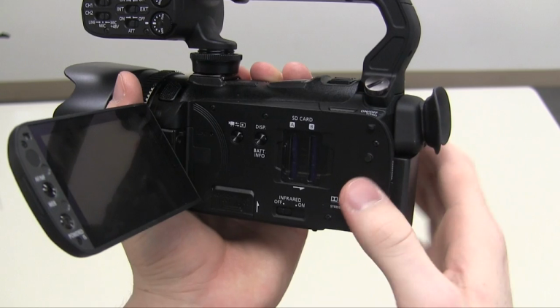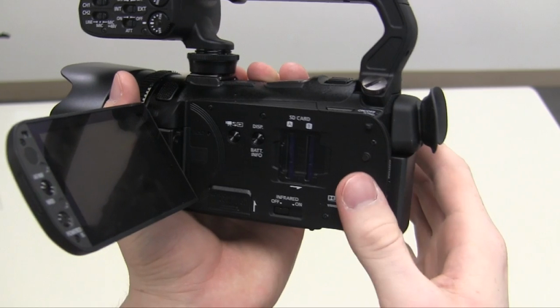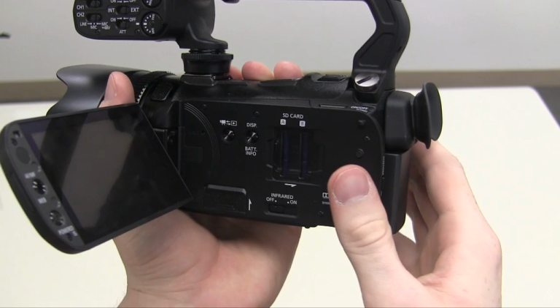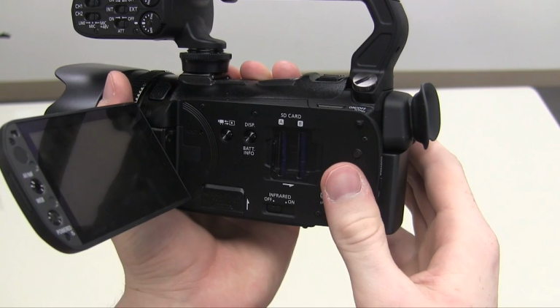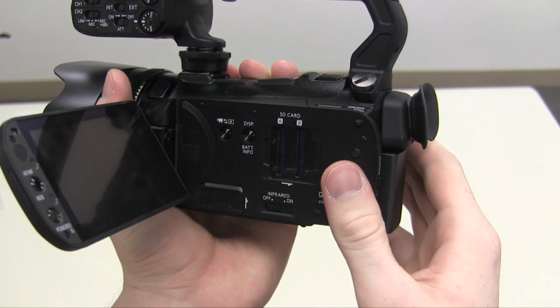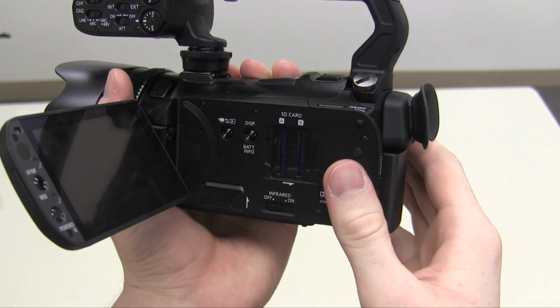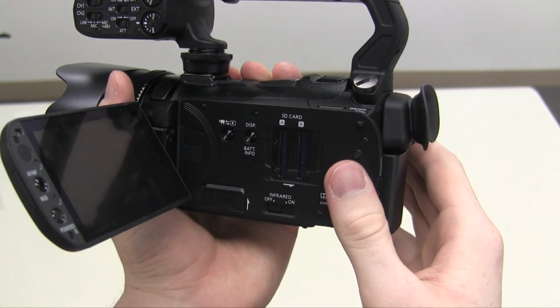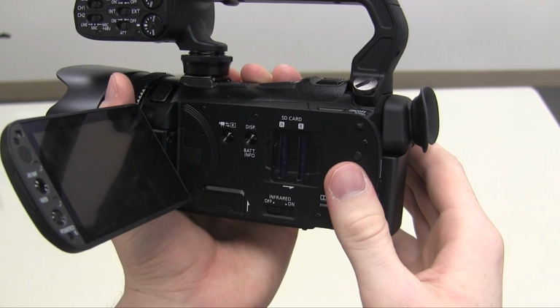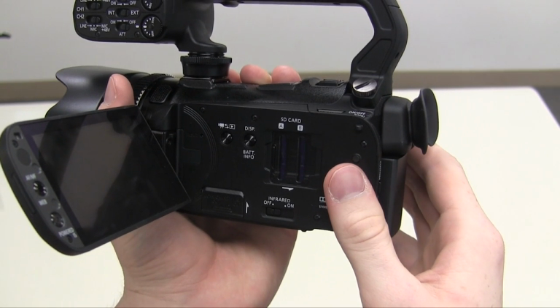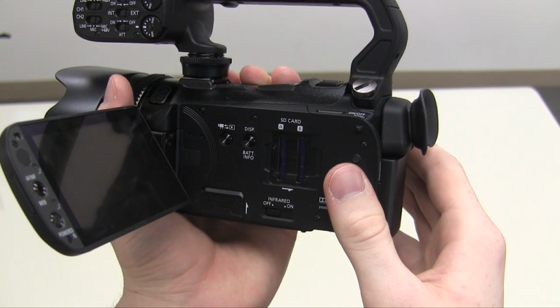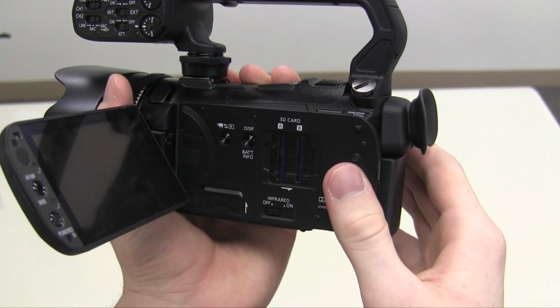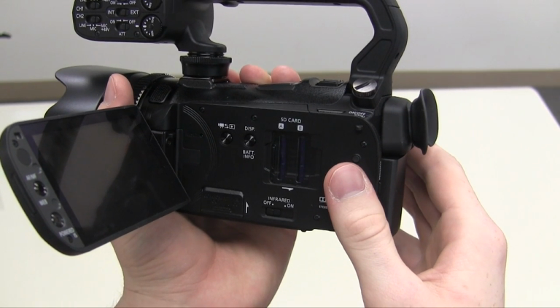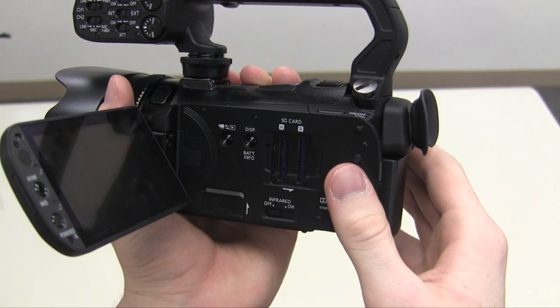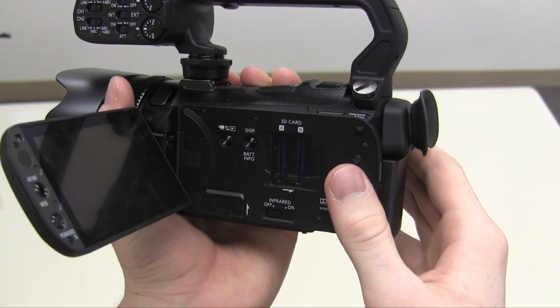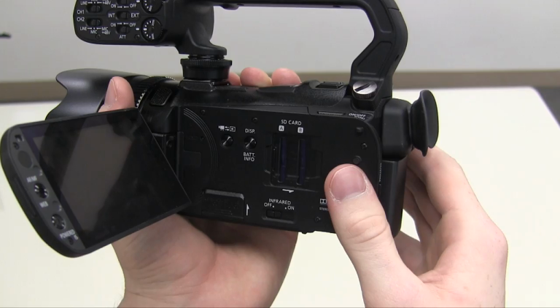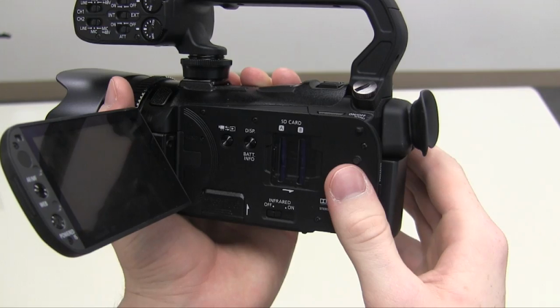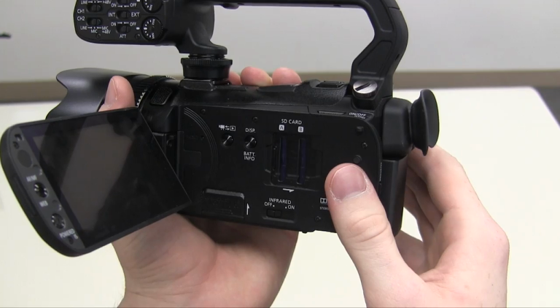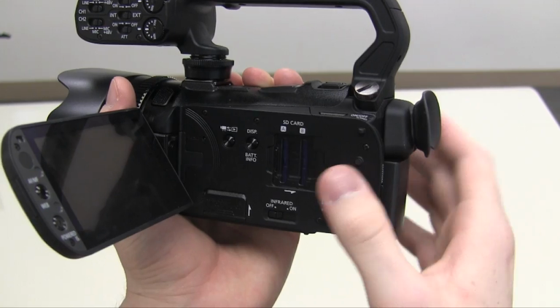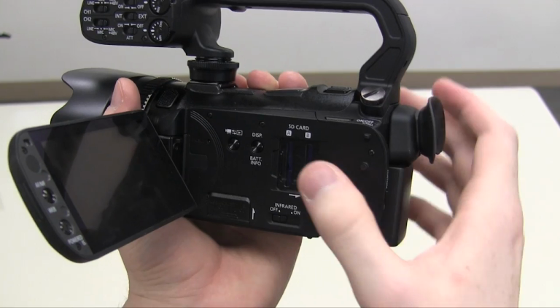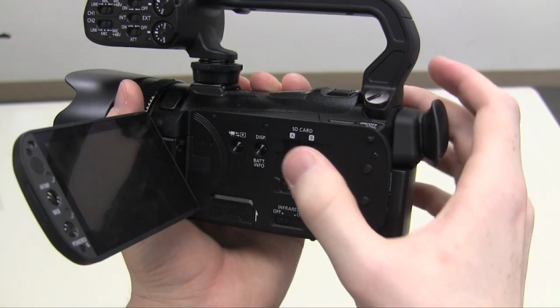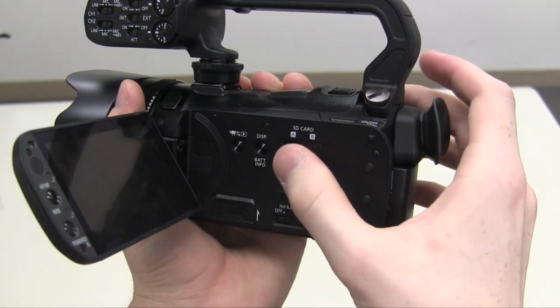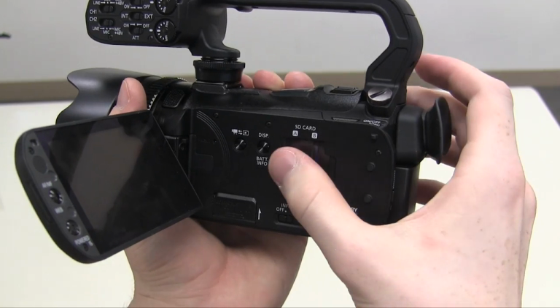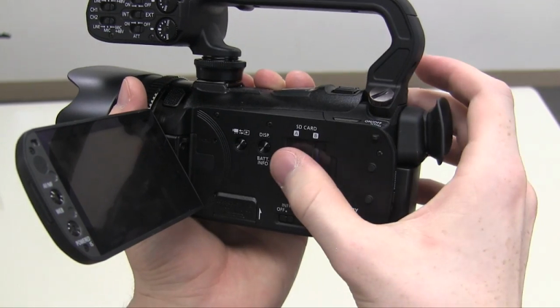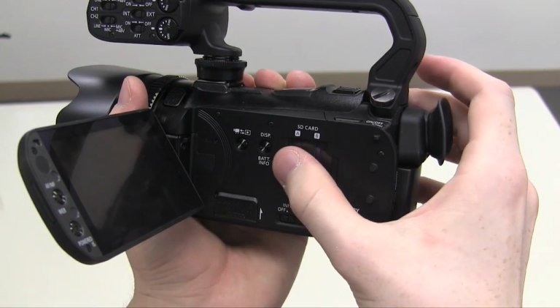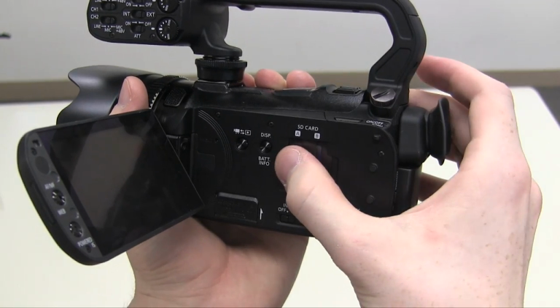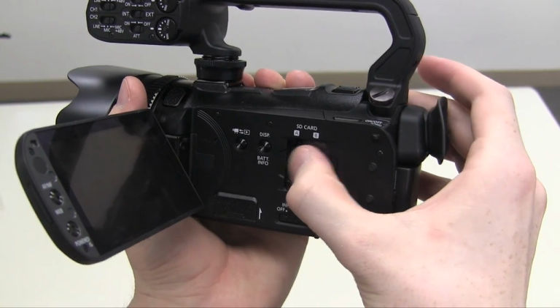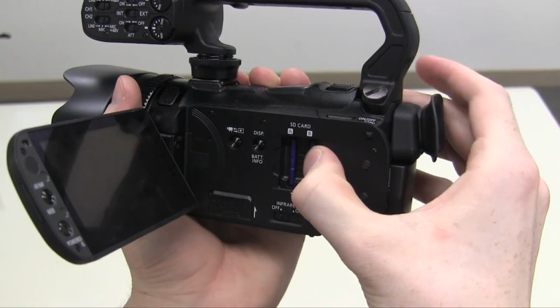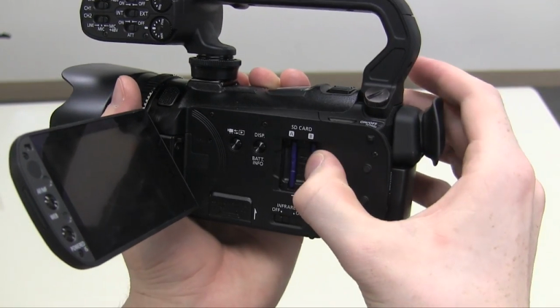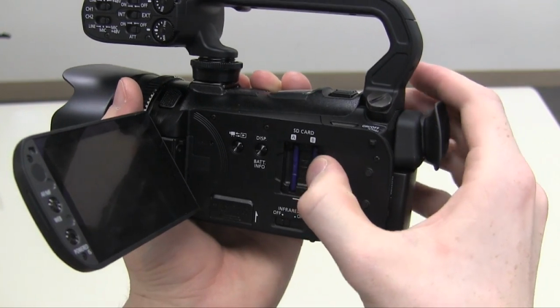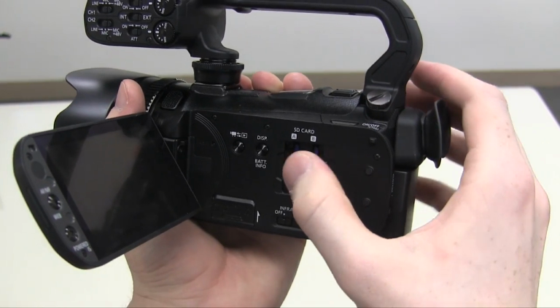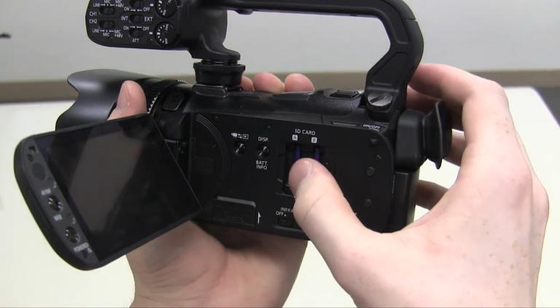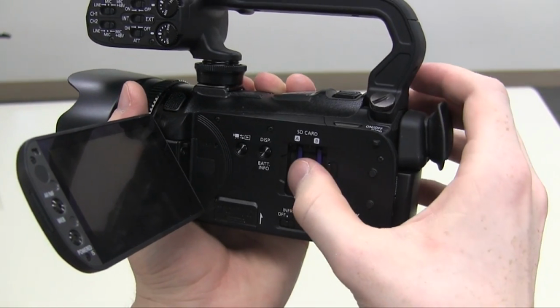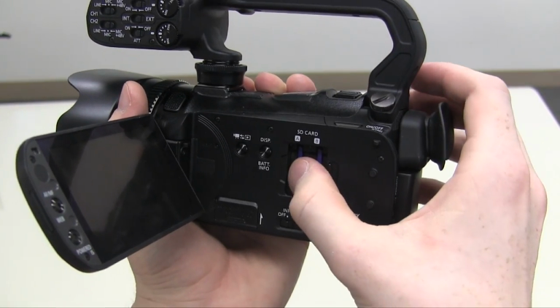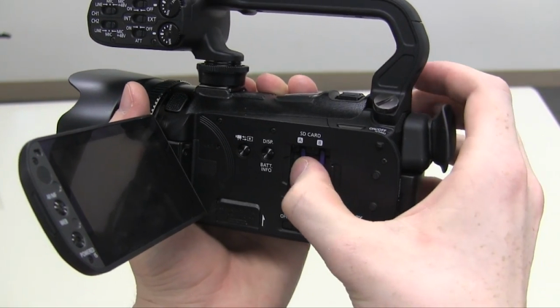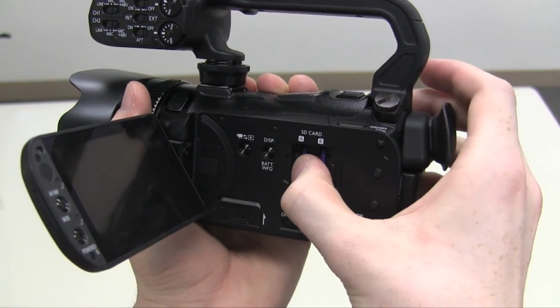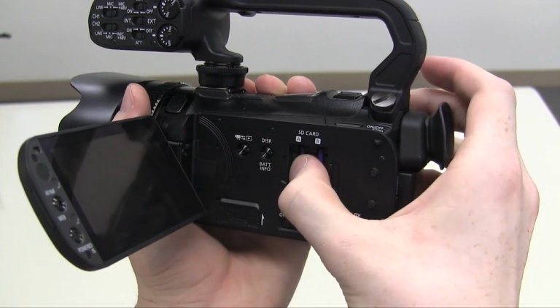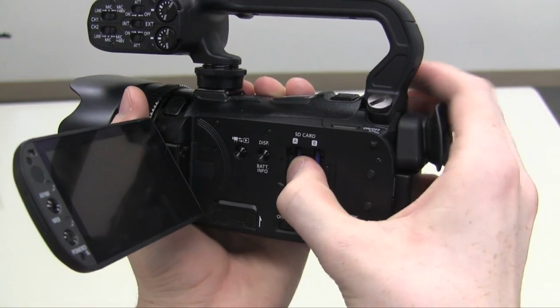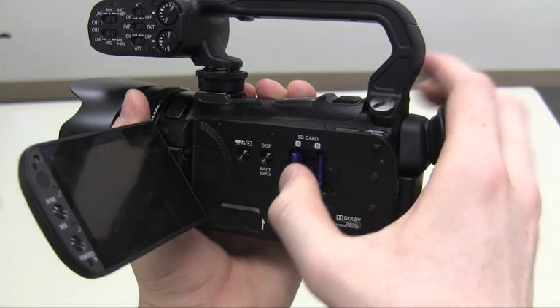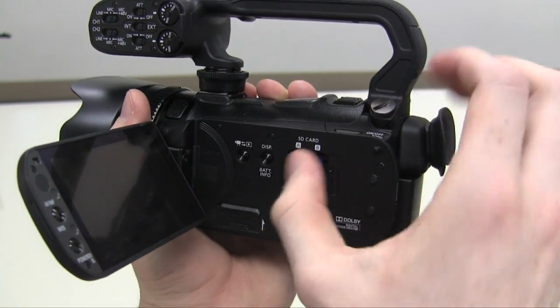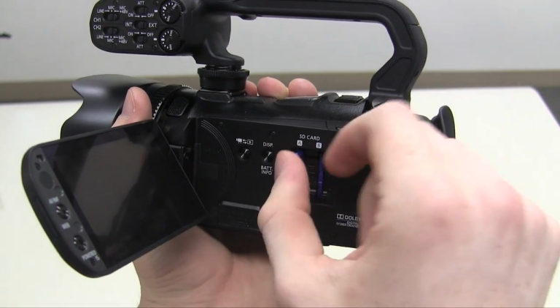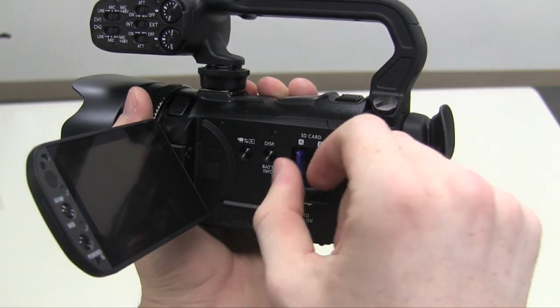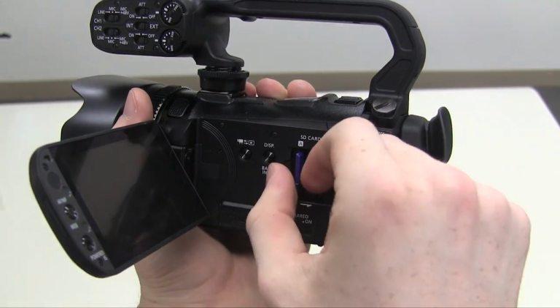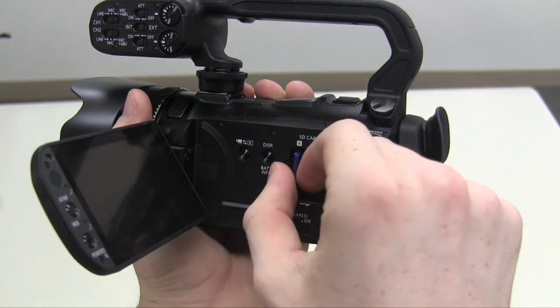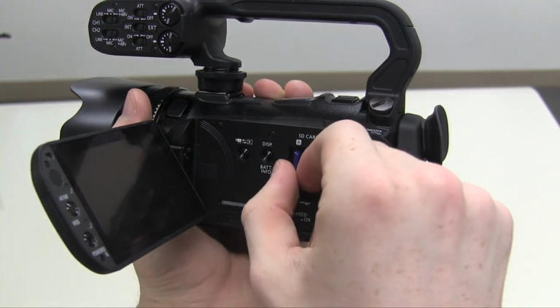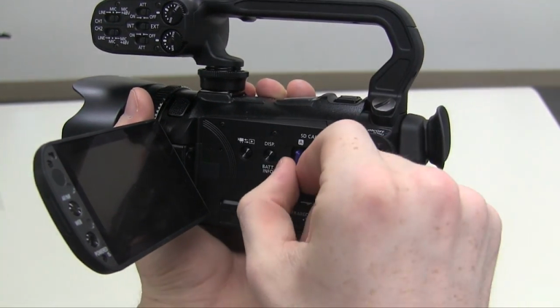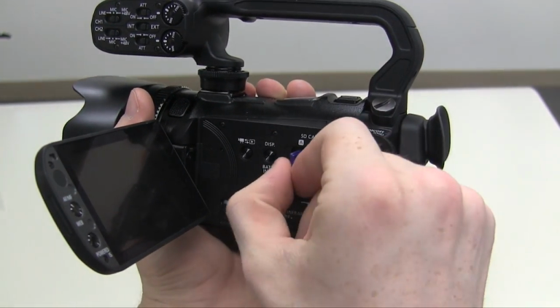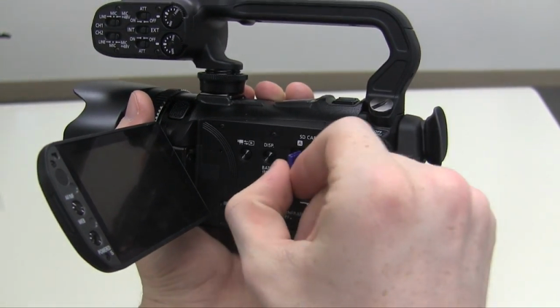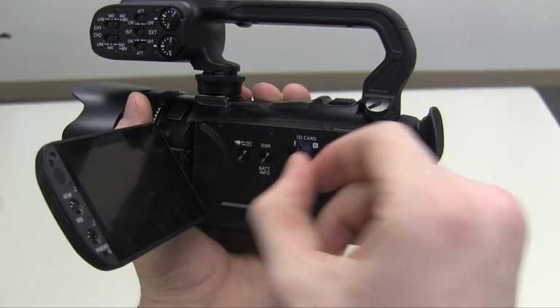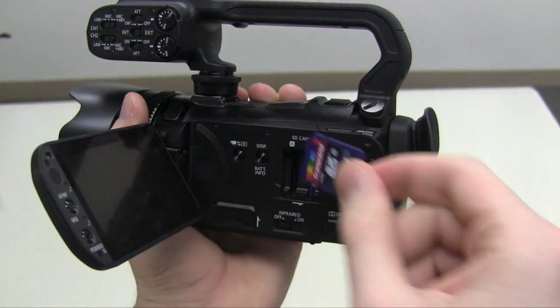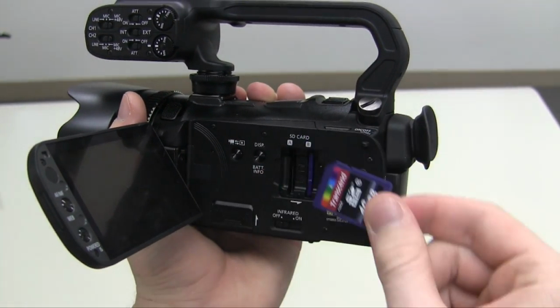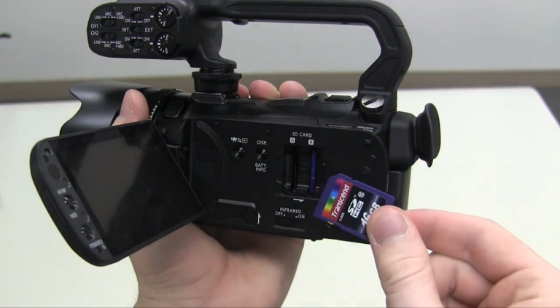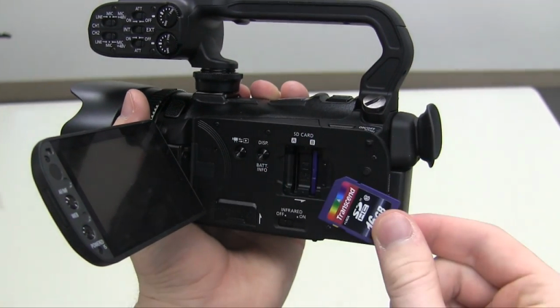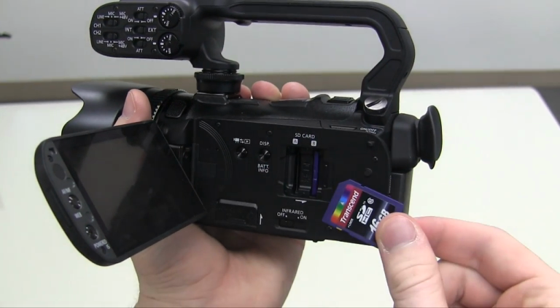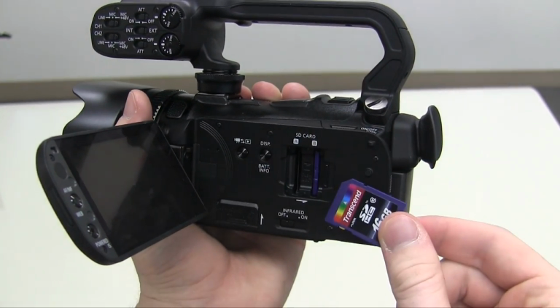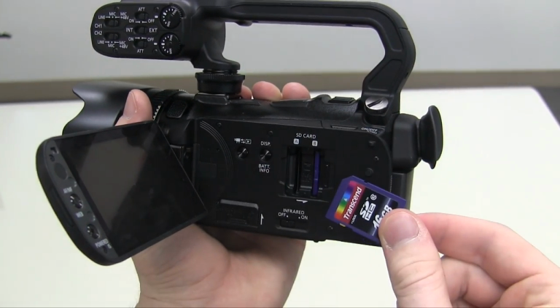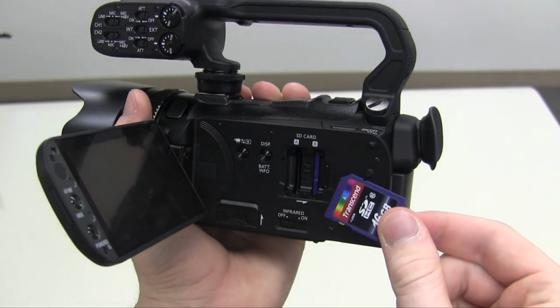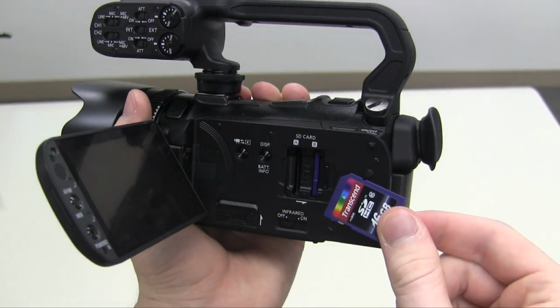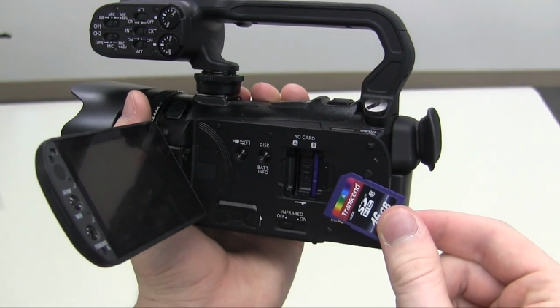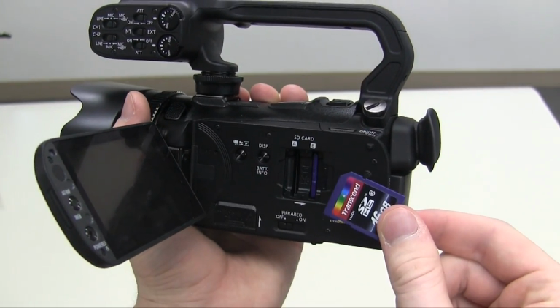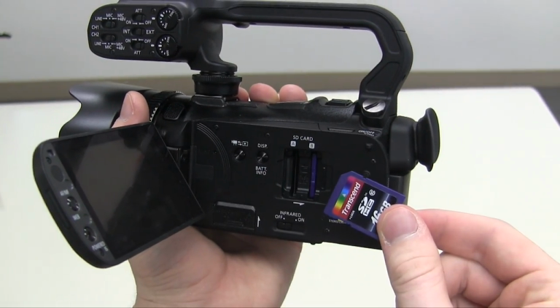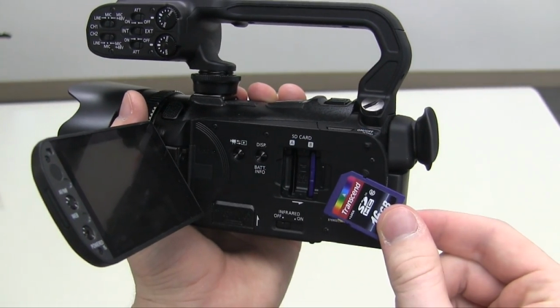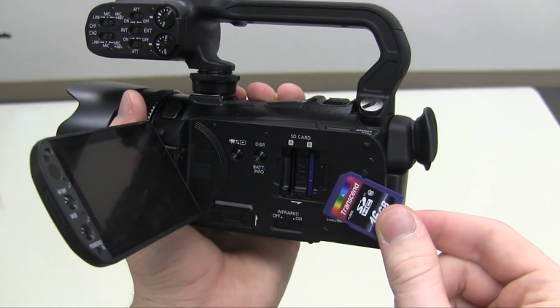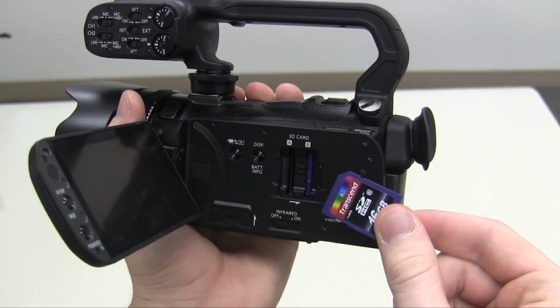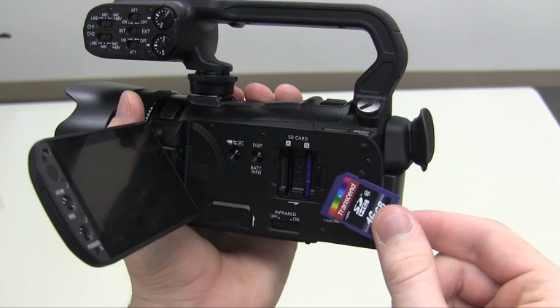Both SD cards should be inside the camera, underneath this cover. Be sure not to open the cover while the camera is recording.